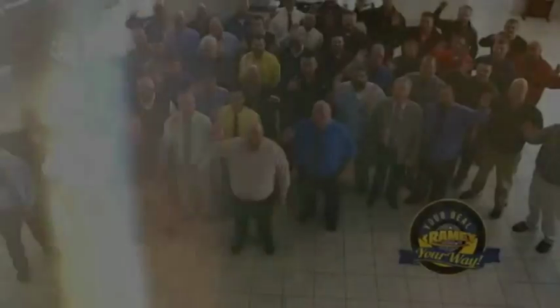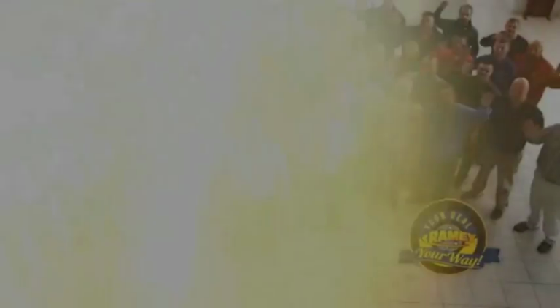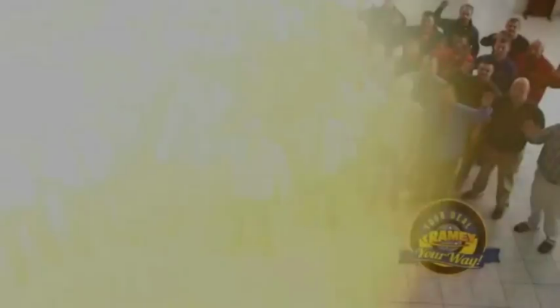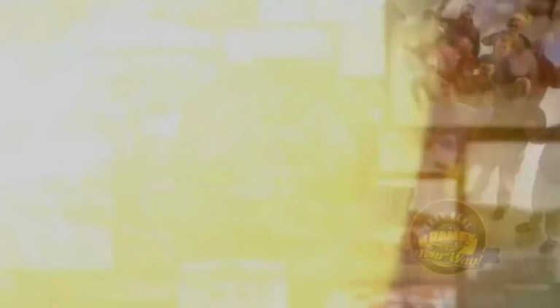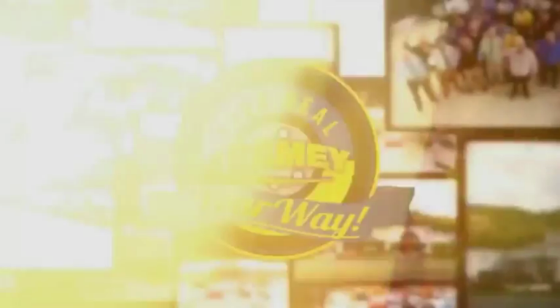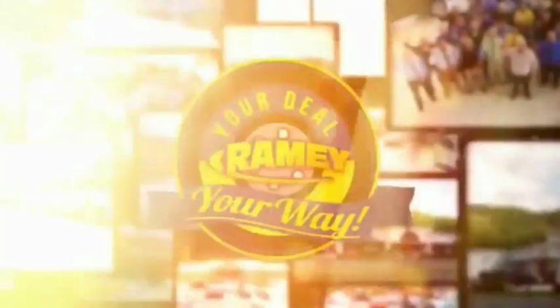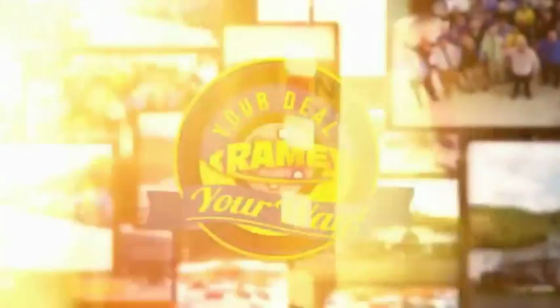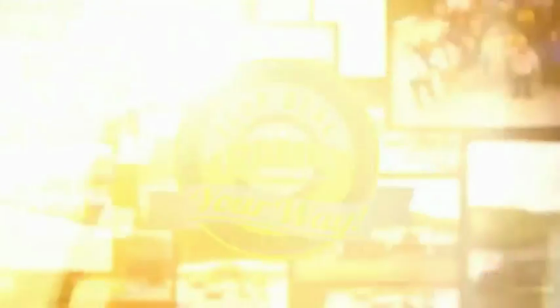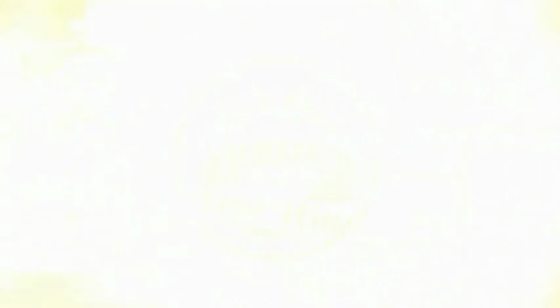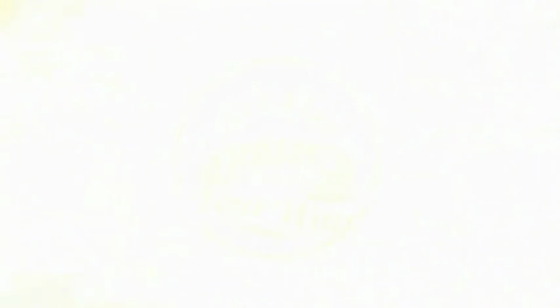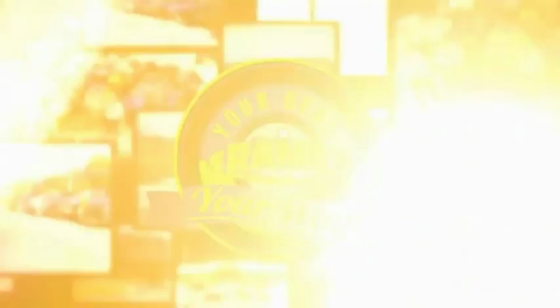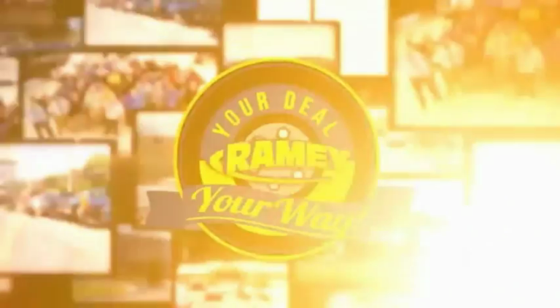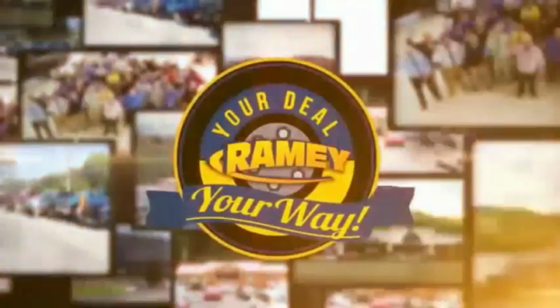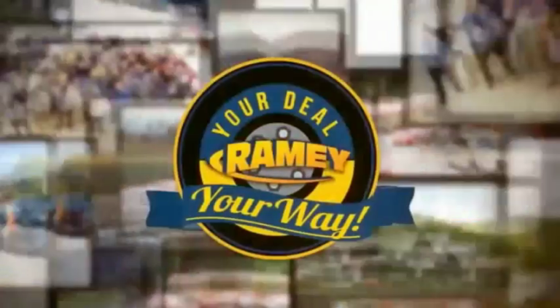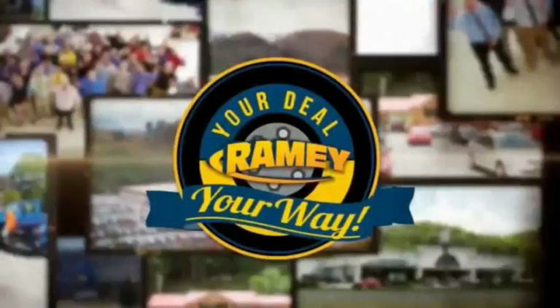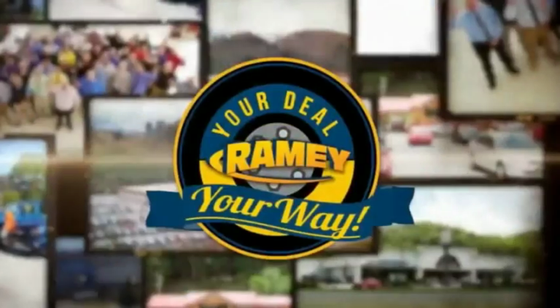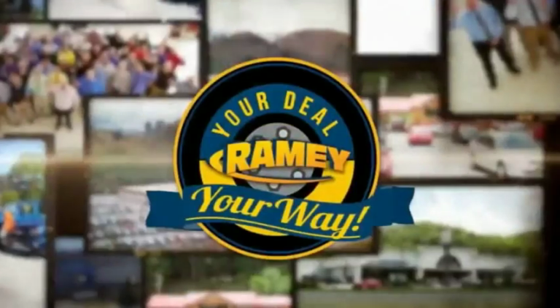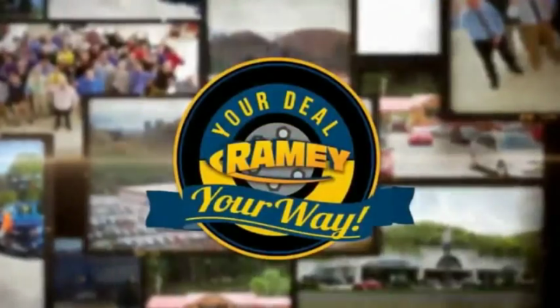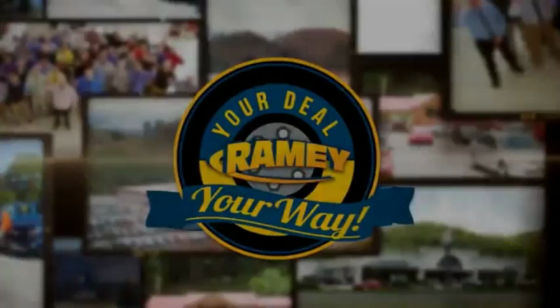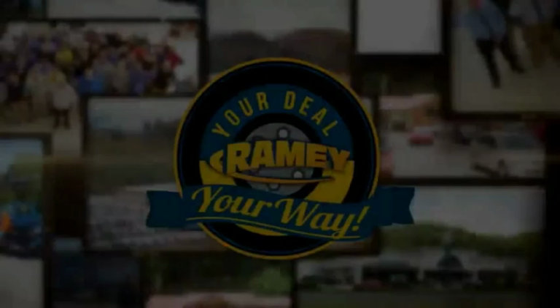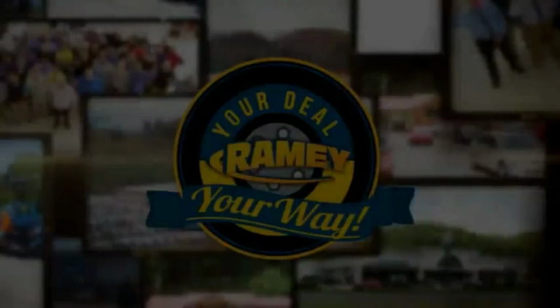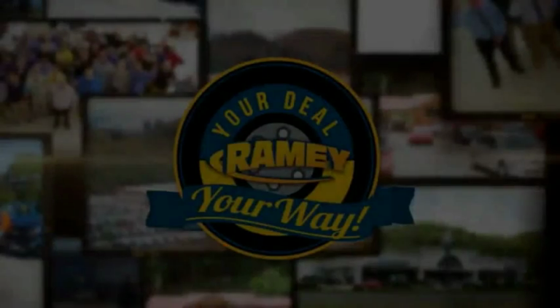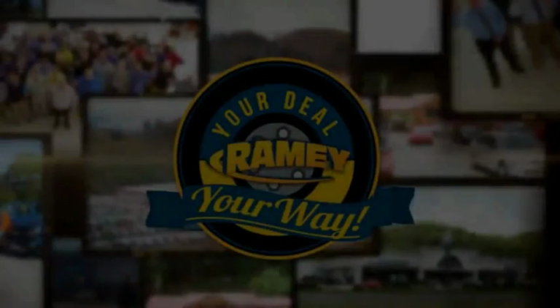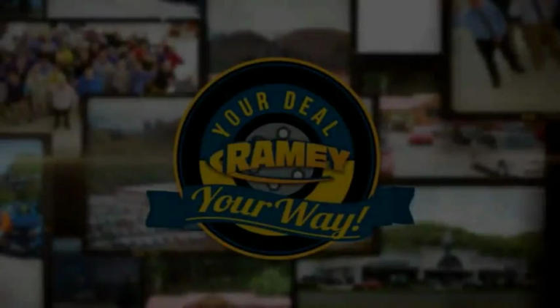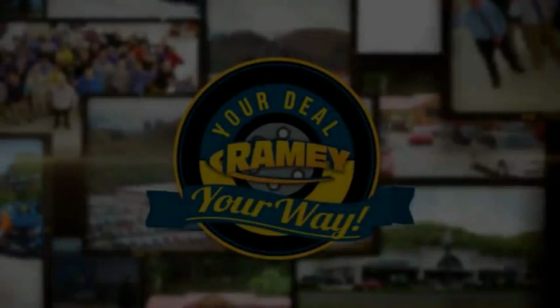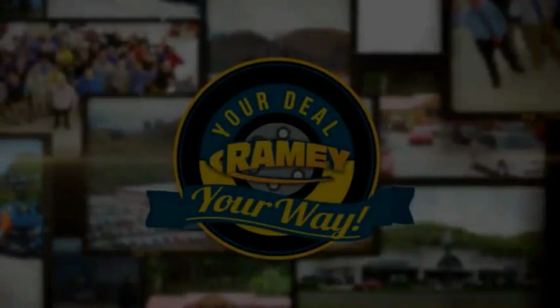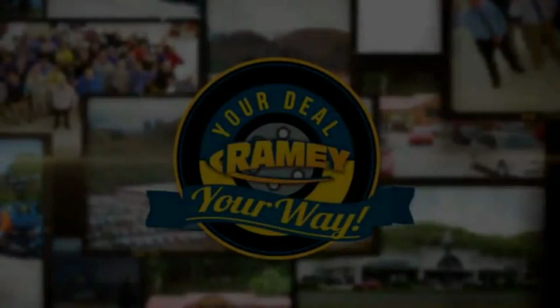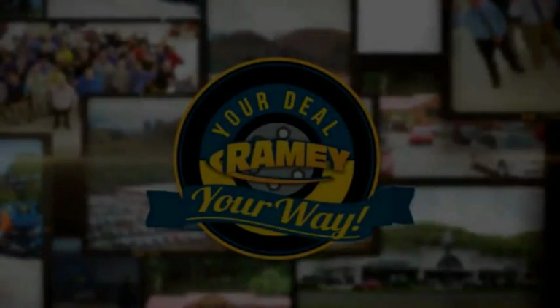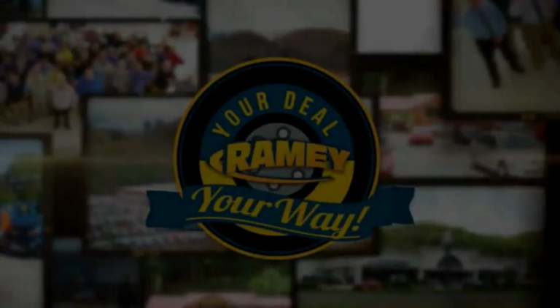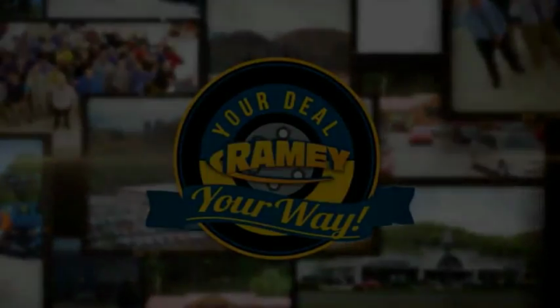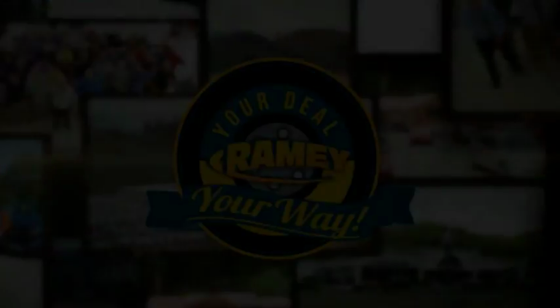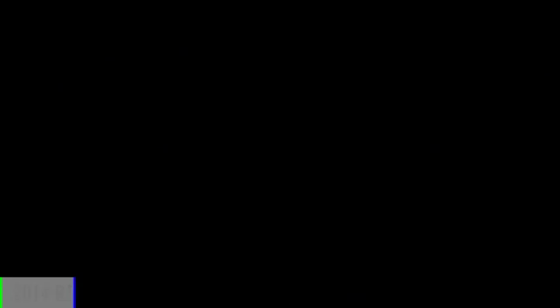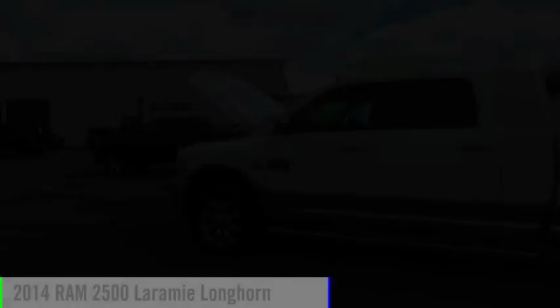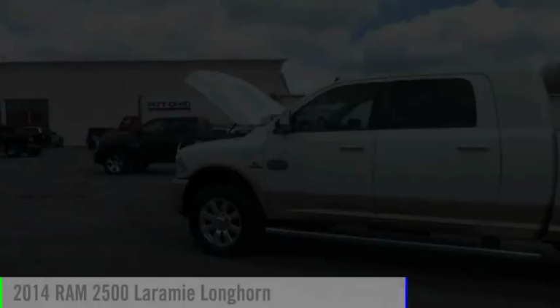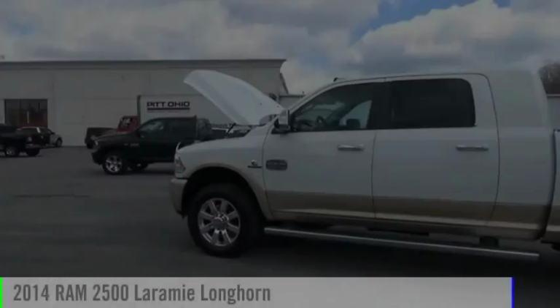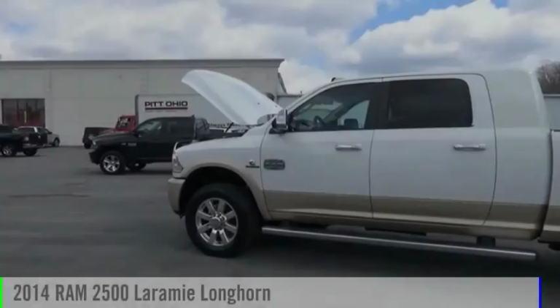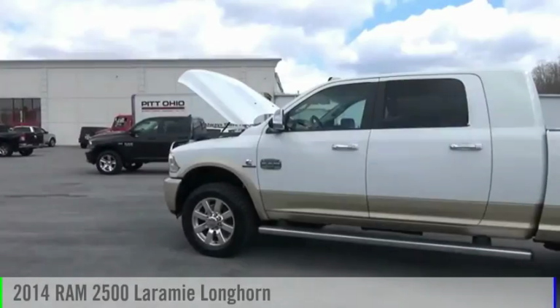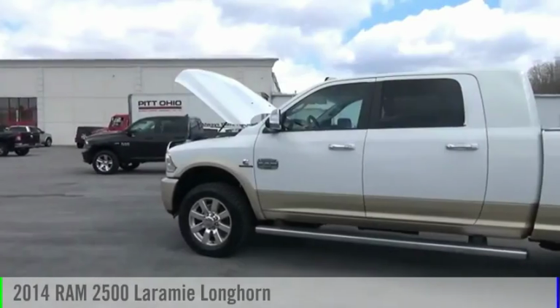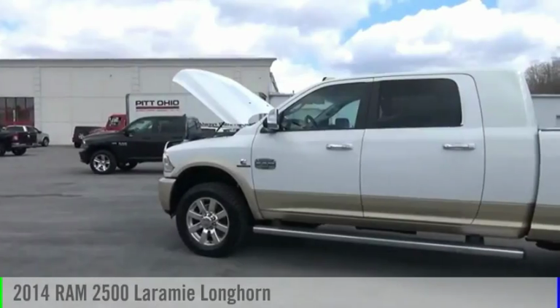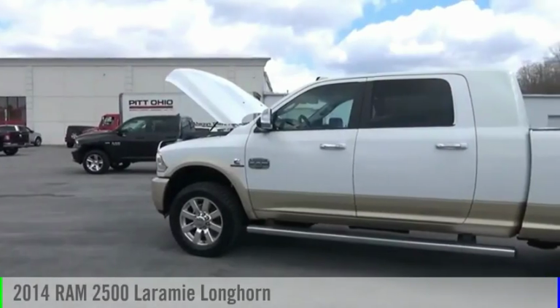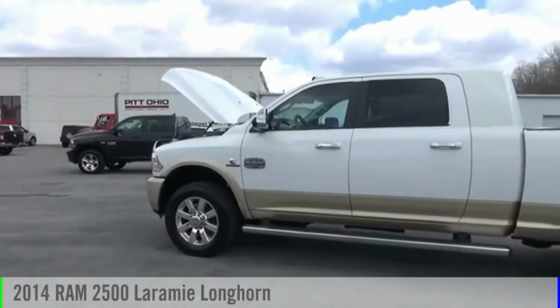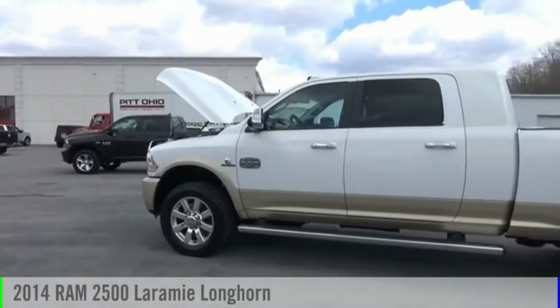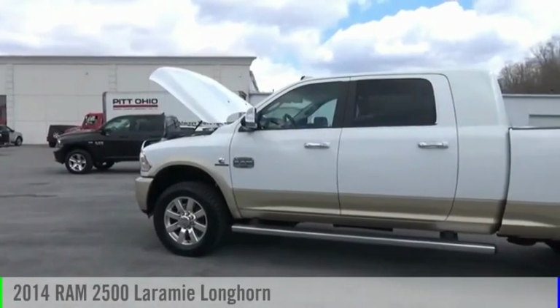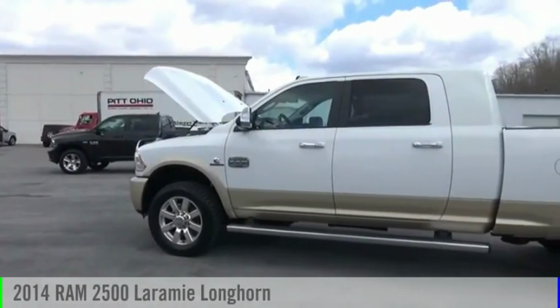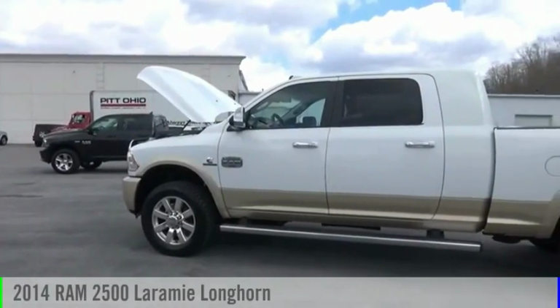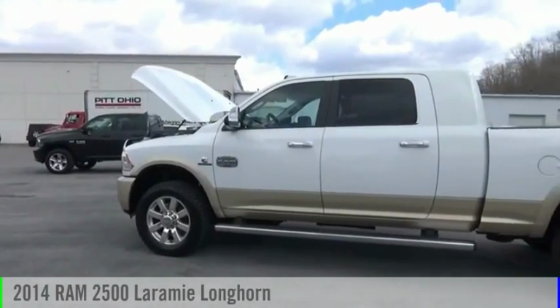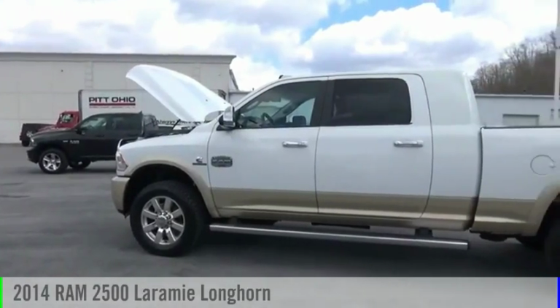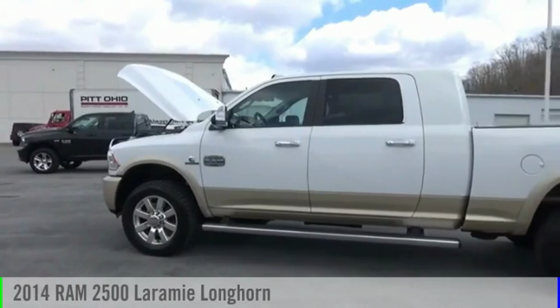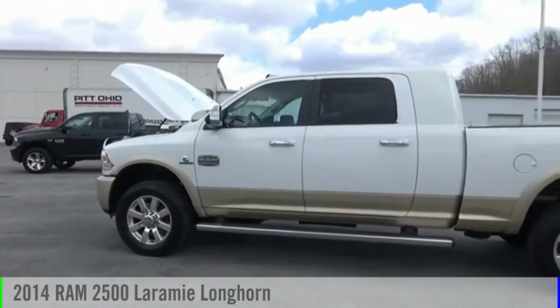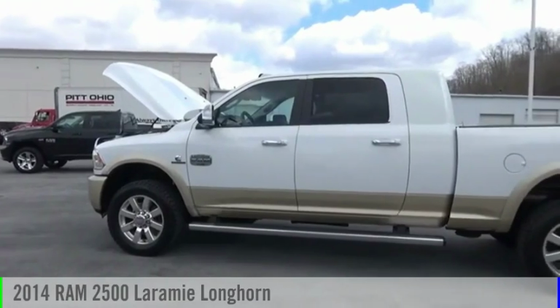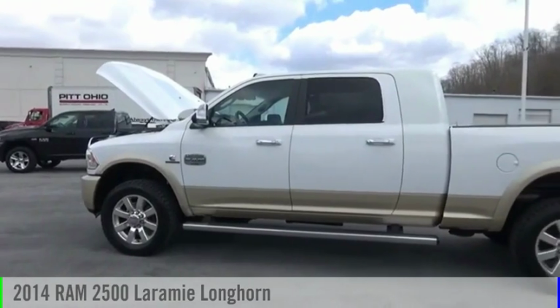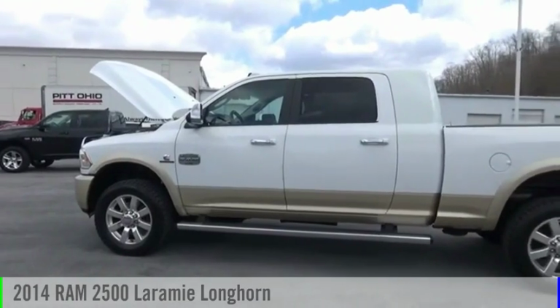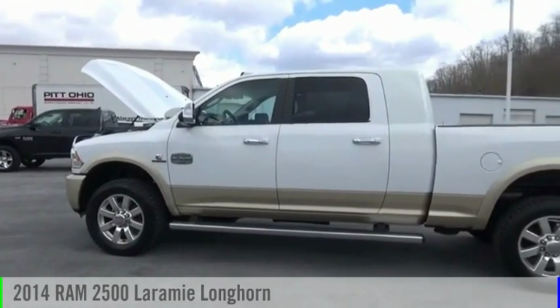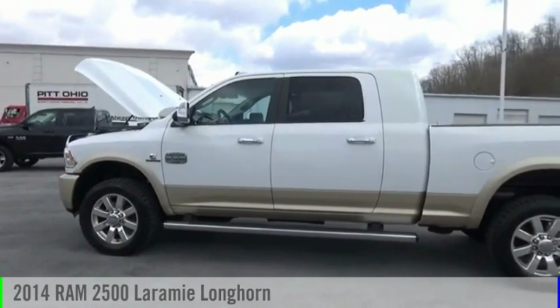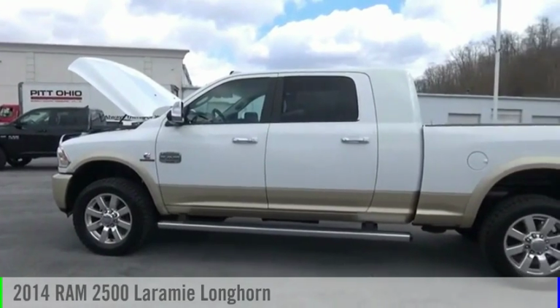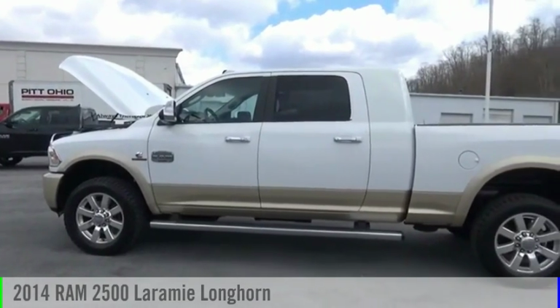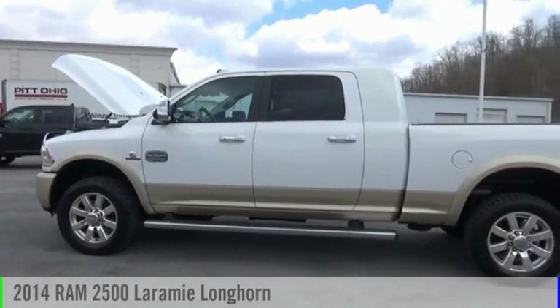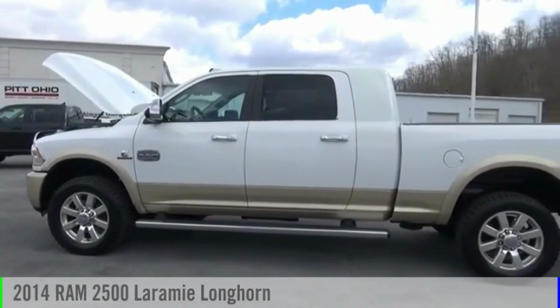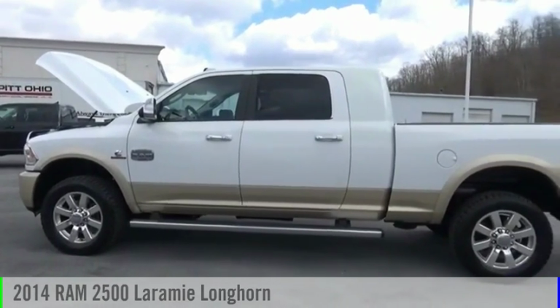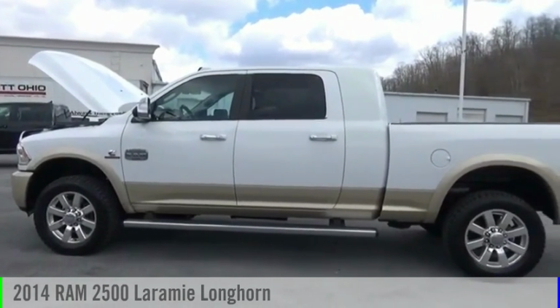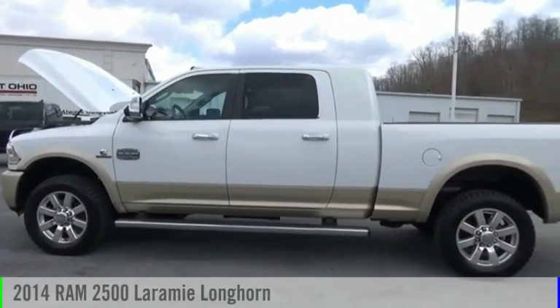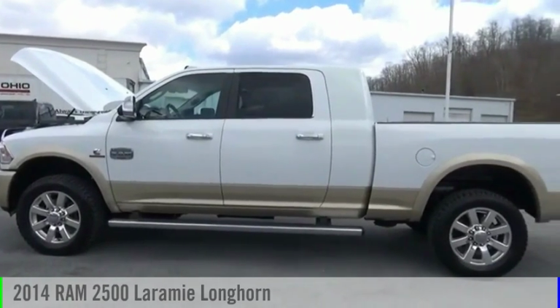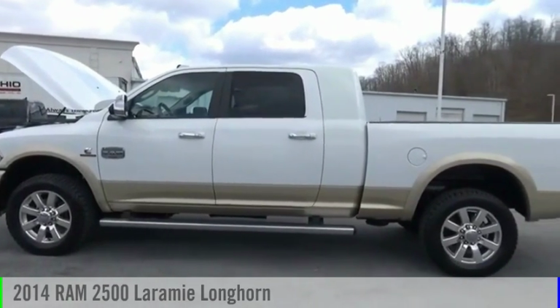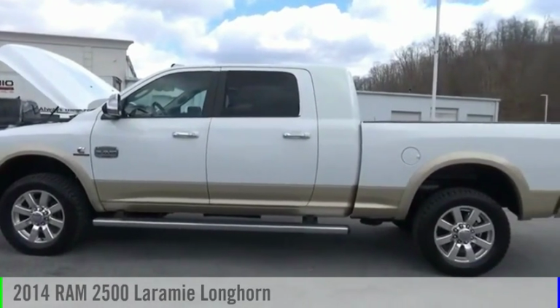Amy, it's your deal, your way. Take a ride in the 2014 2500.